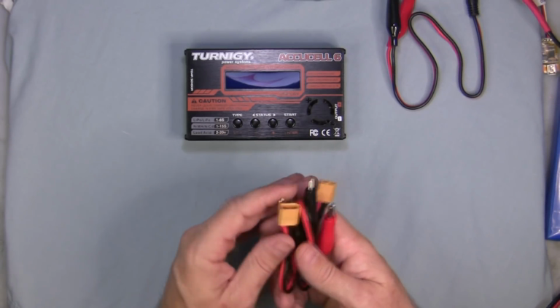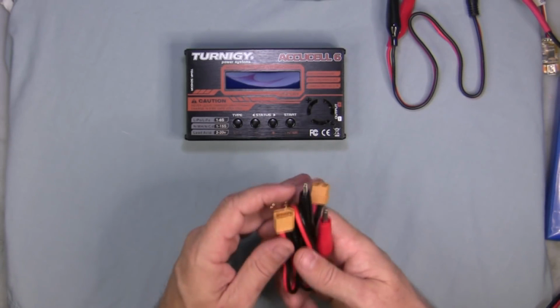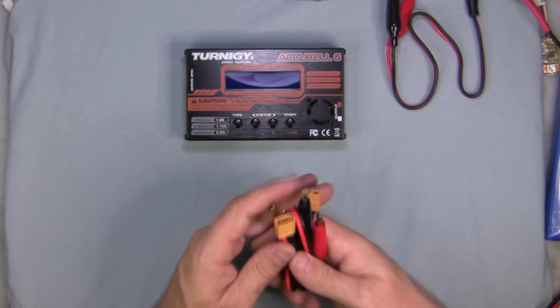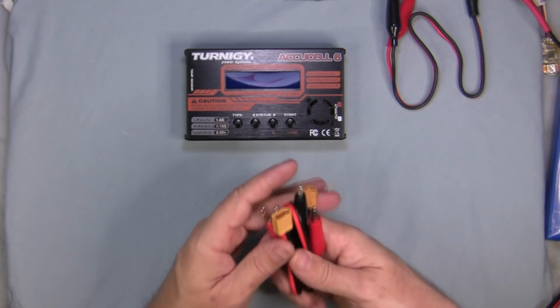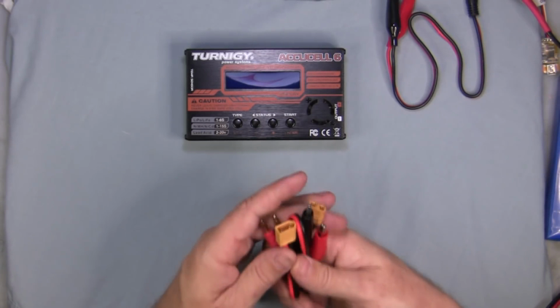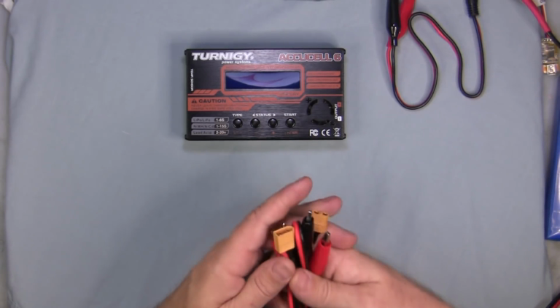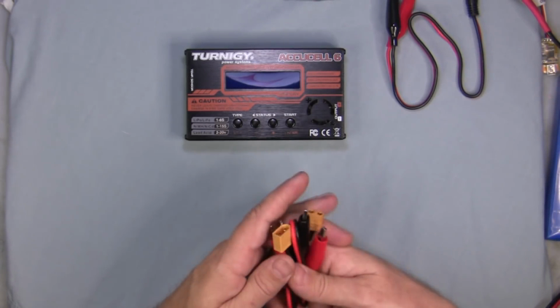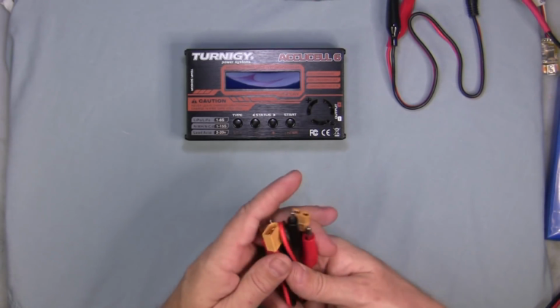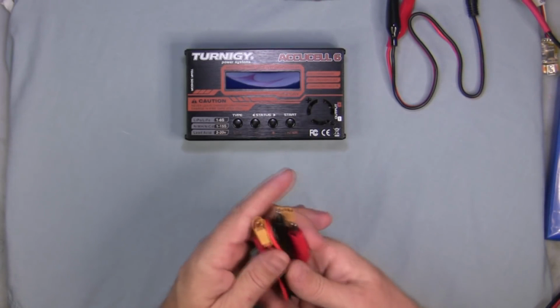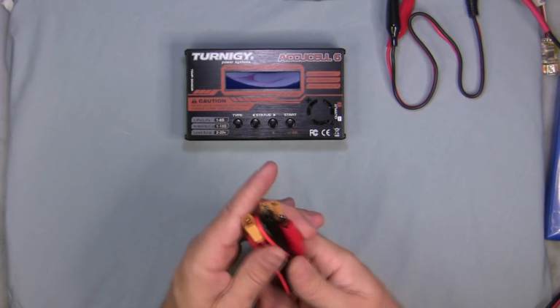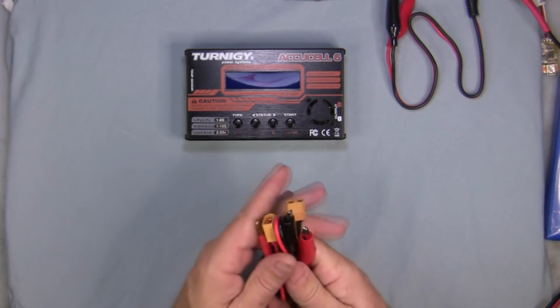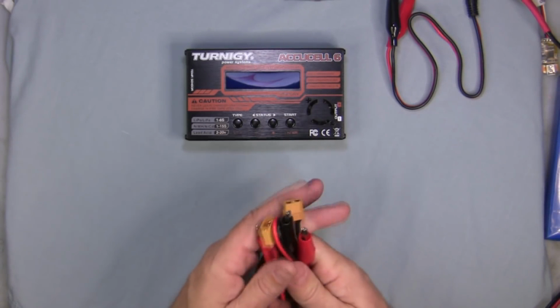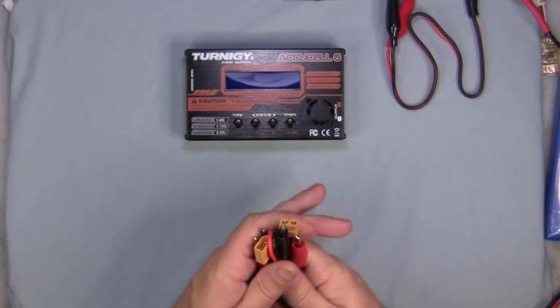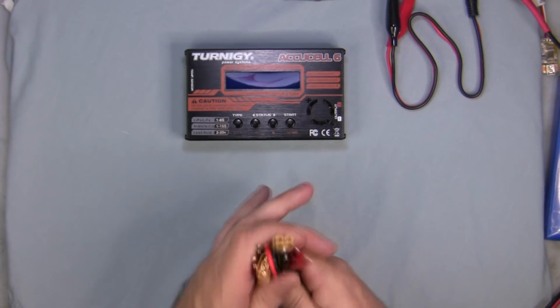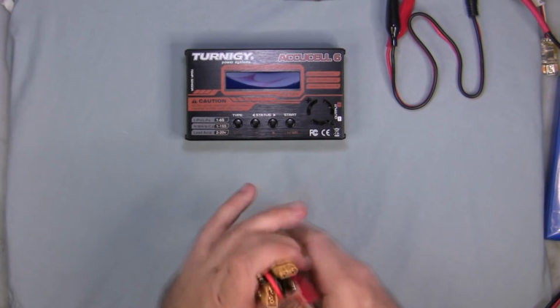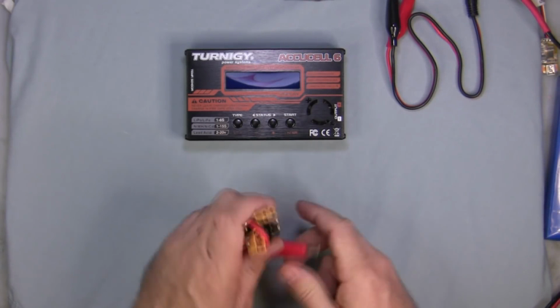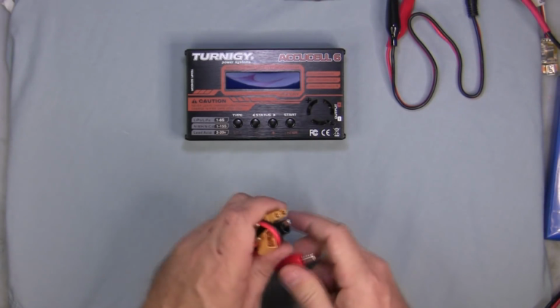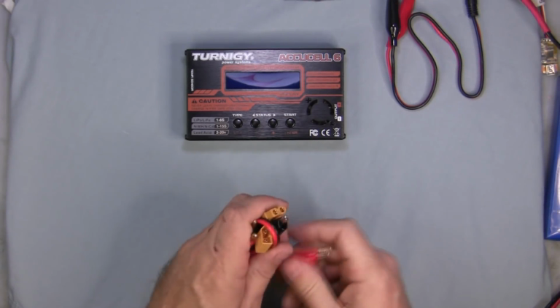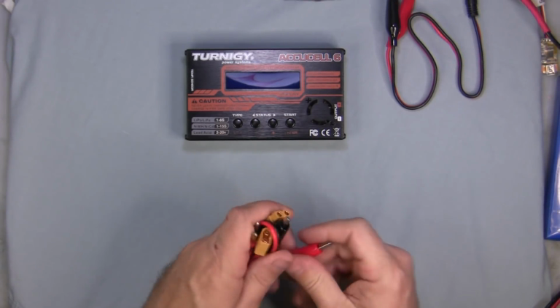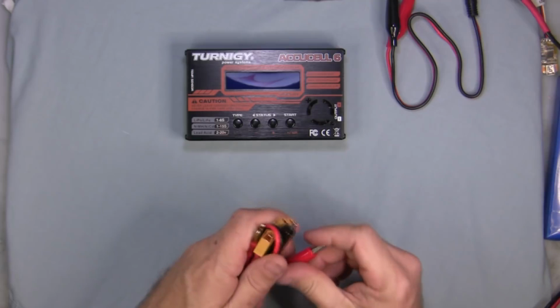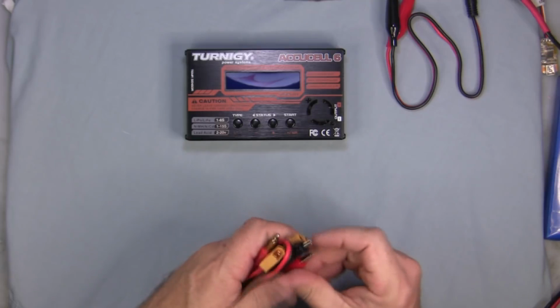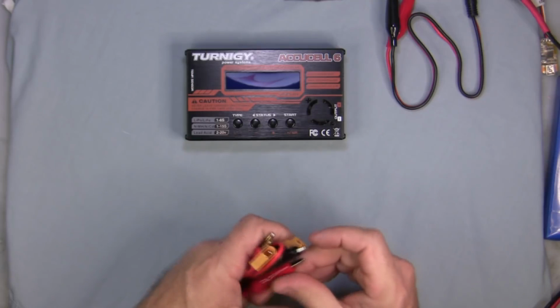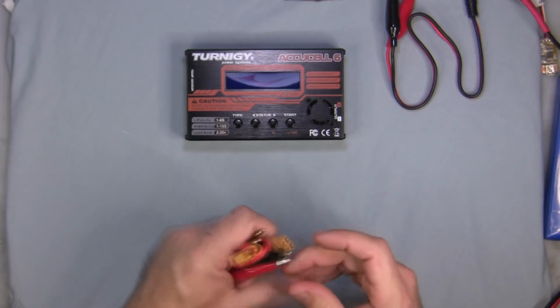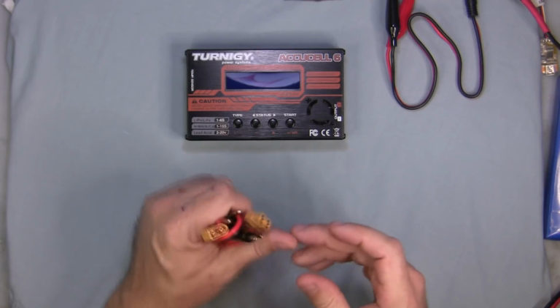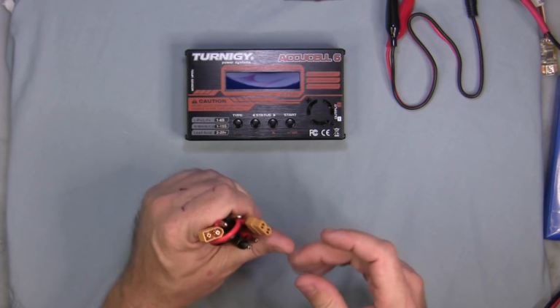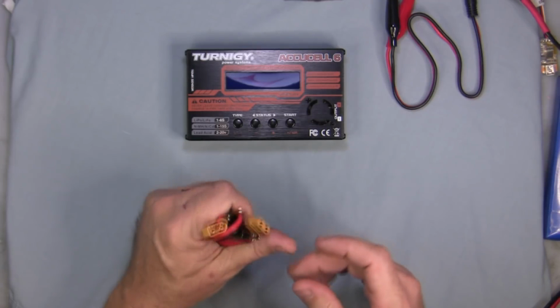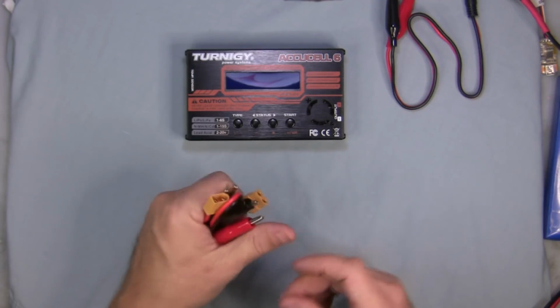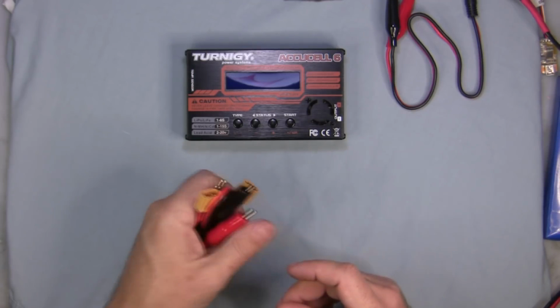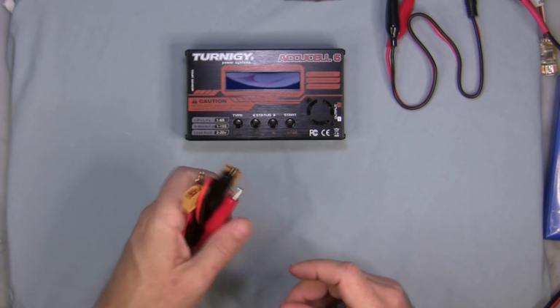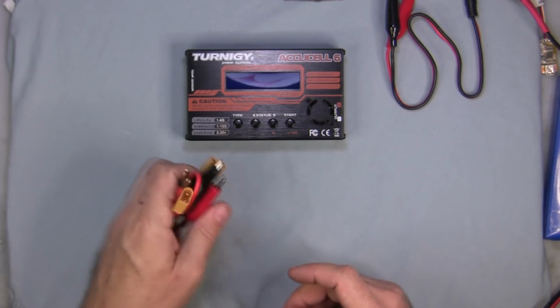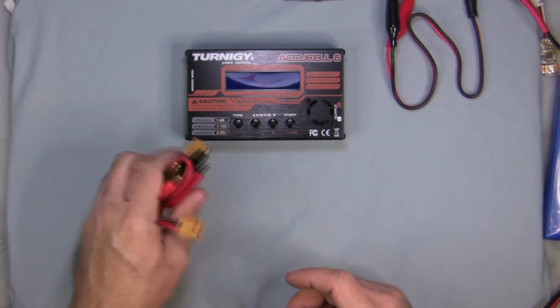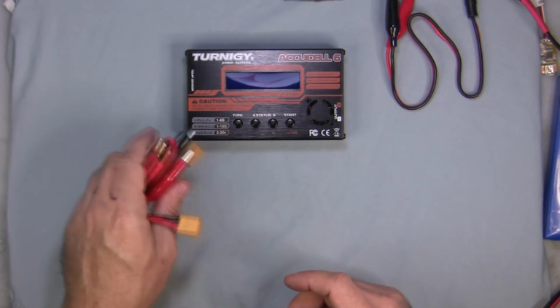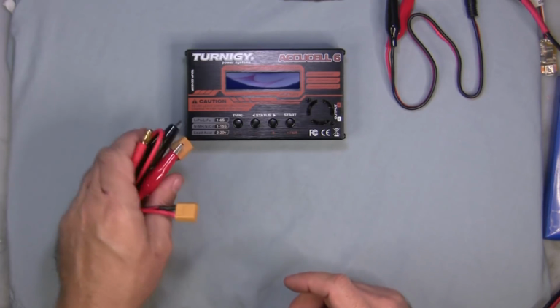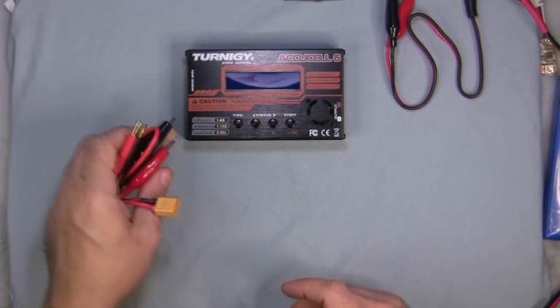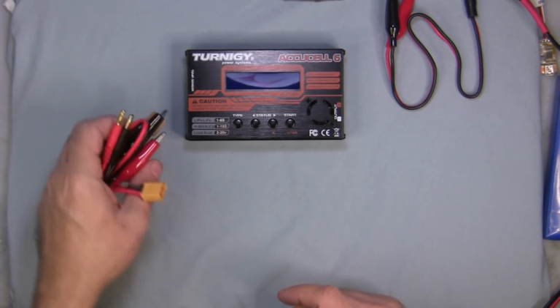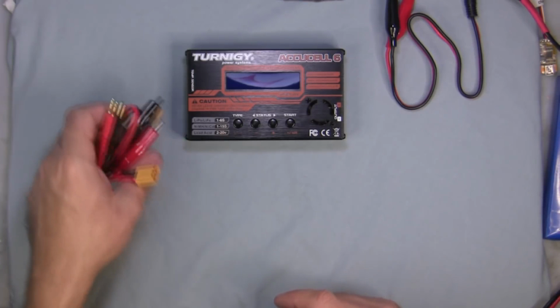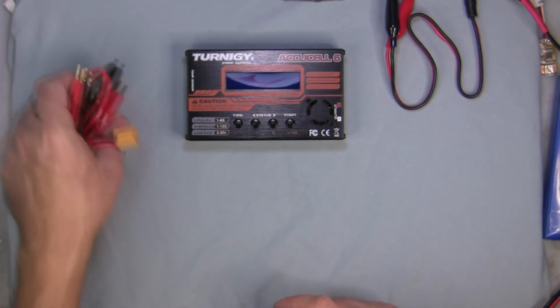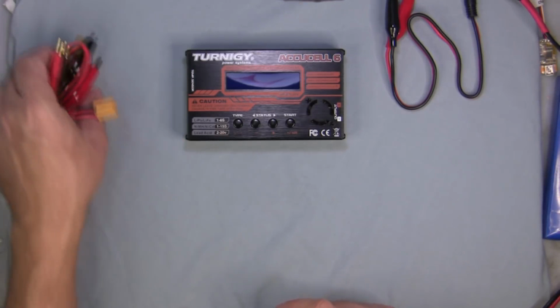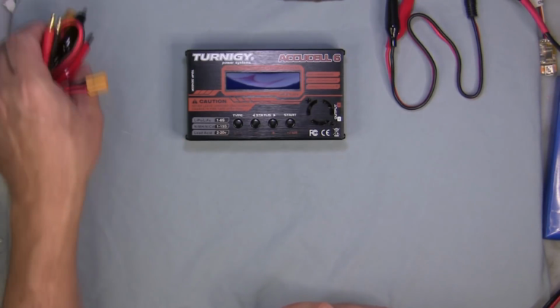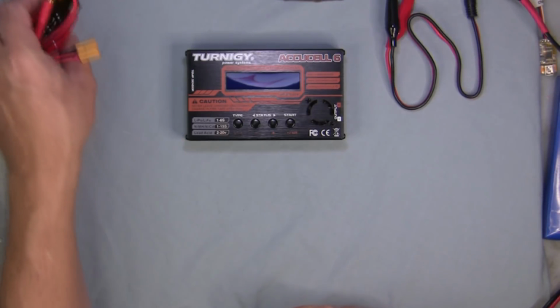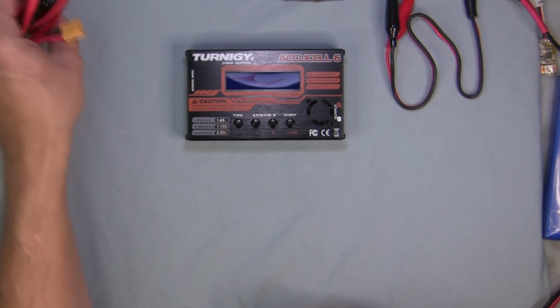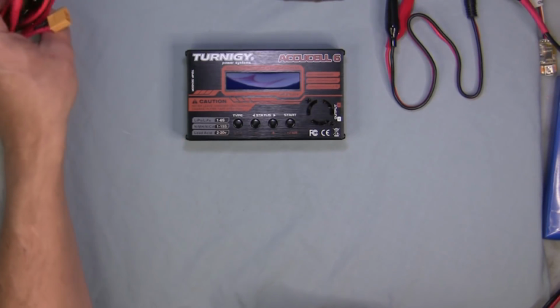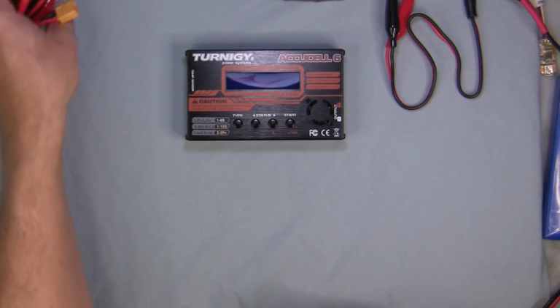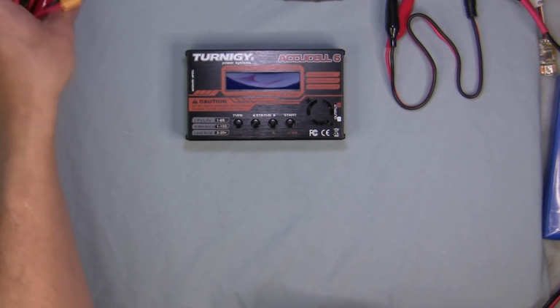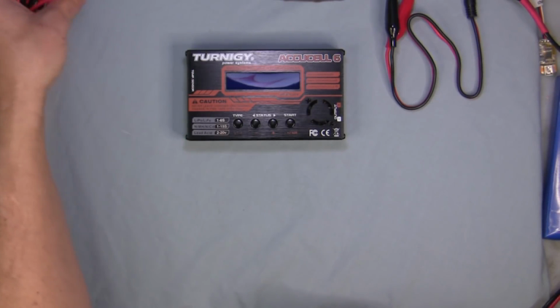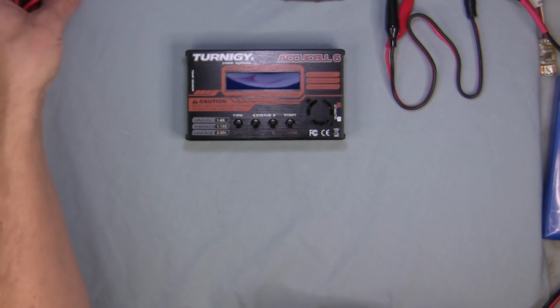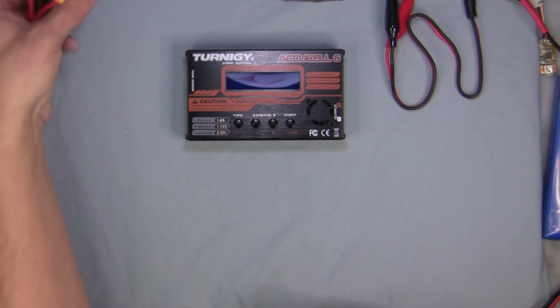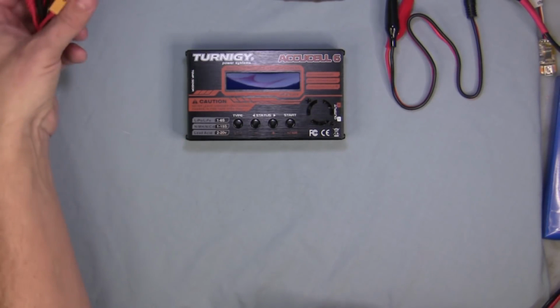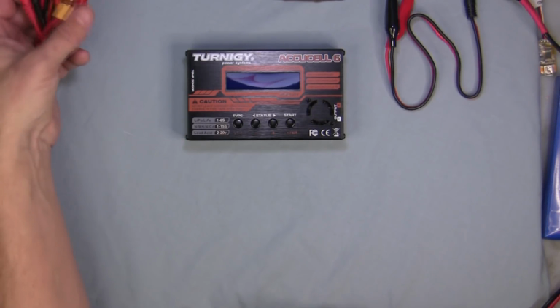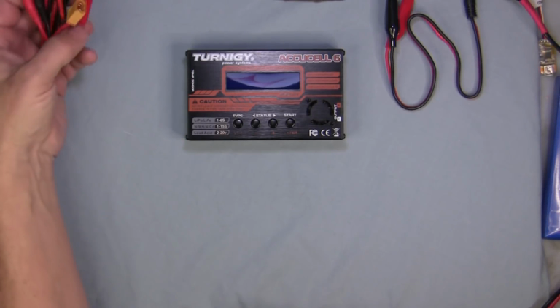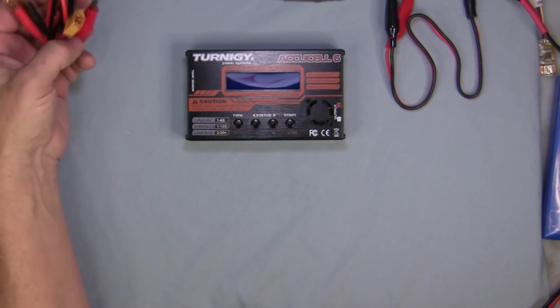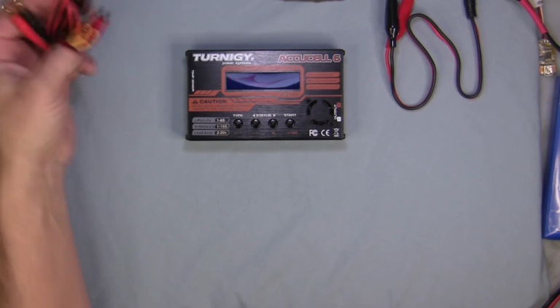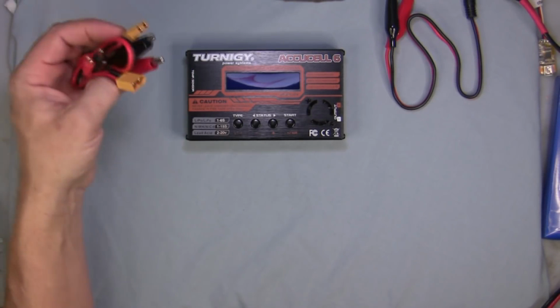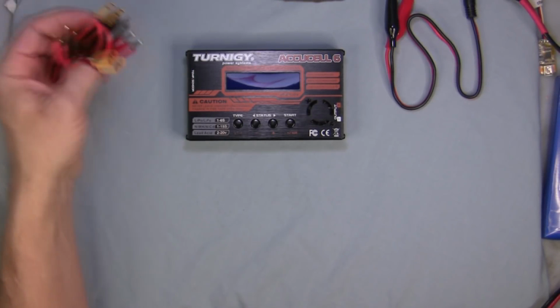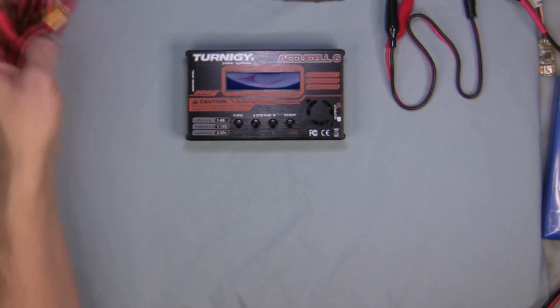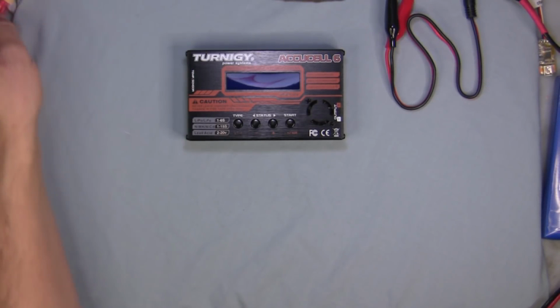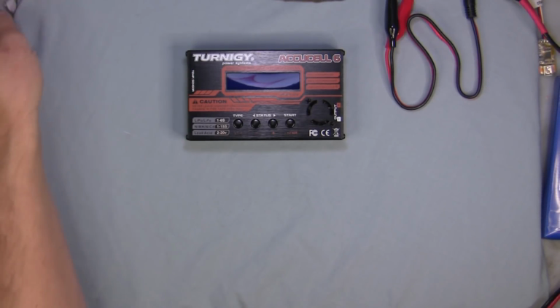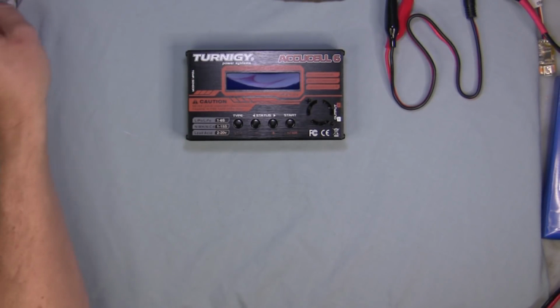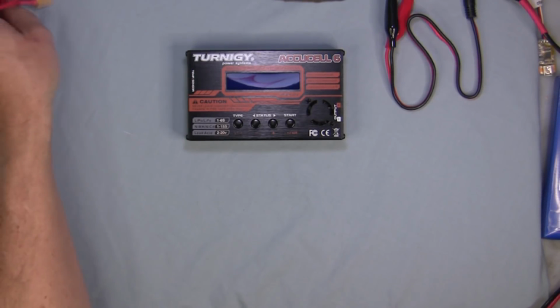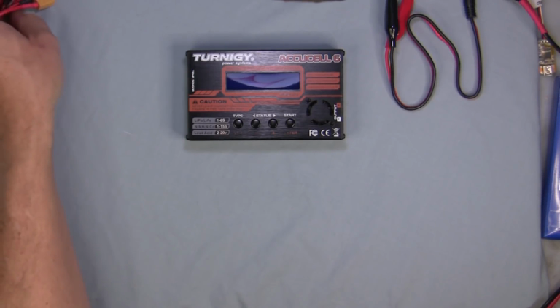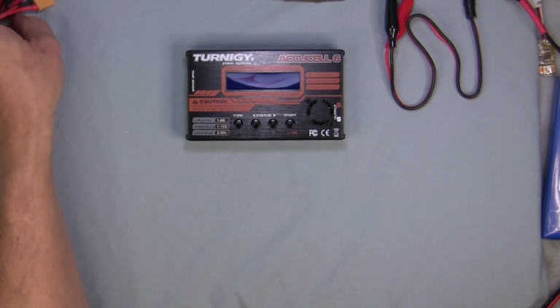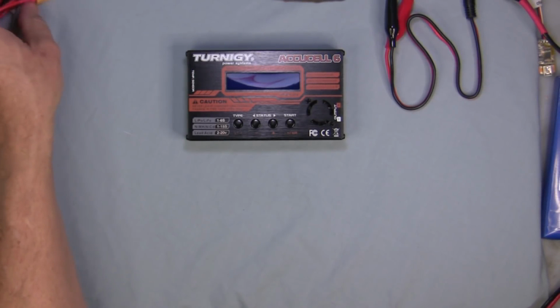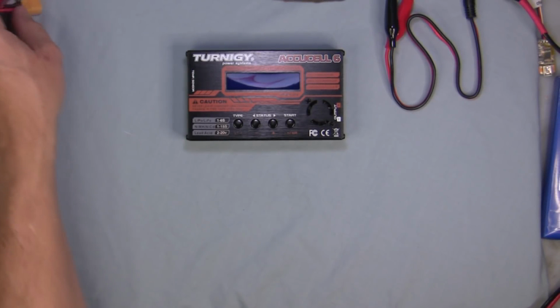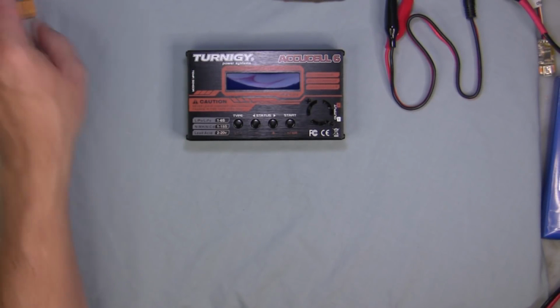I don't use XT60 so I'll probably turn these into a couple of Deans connectors, but if you use XT60 that looks great.